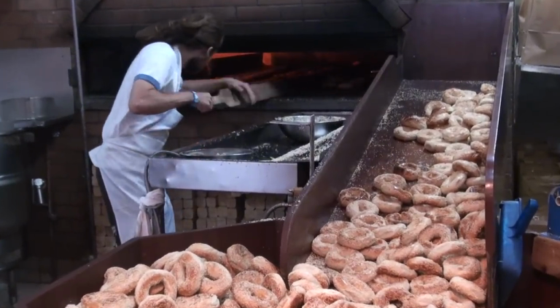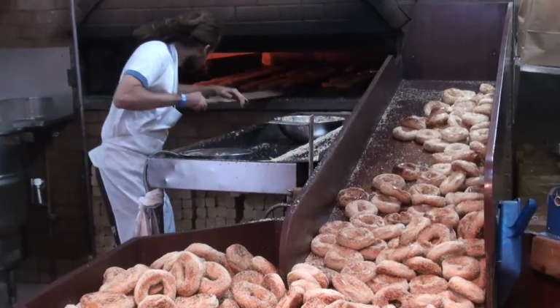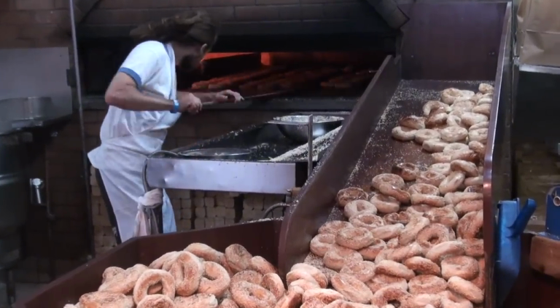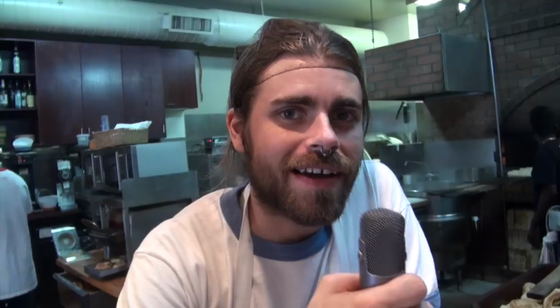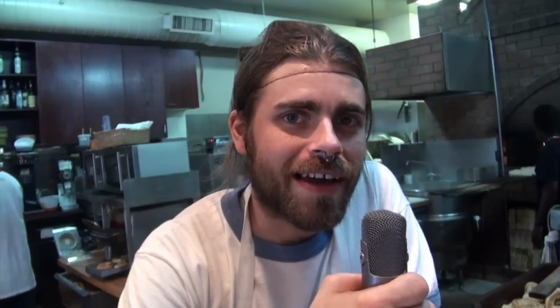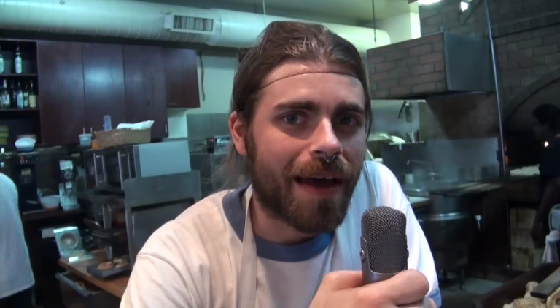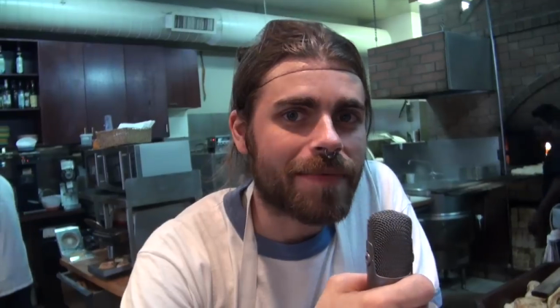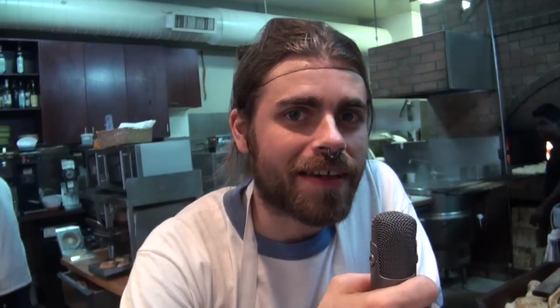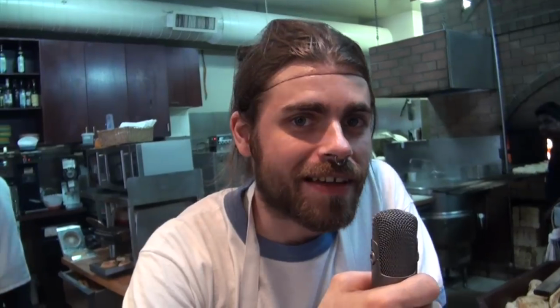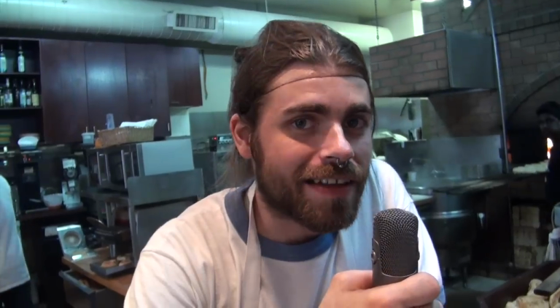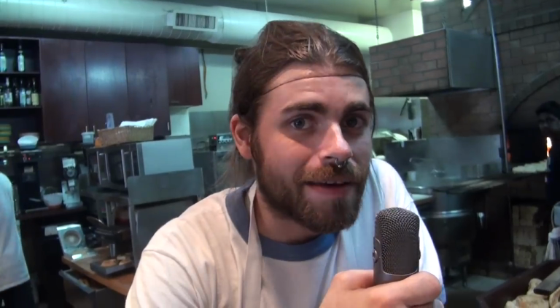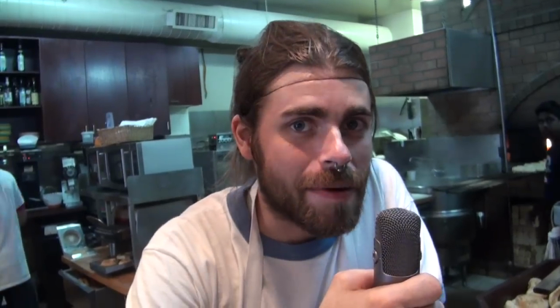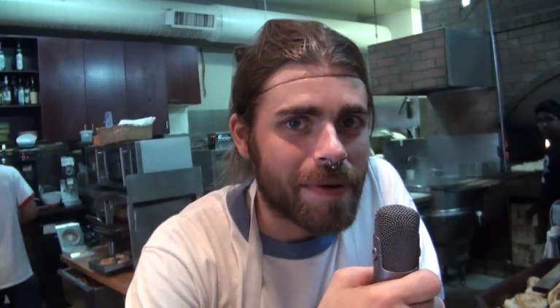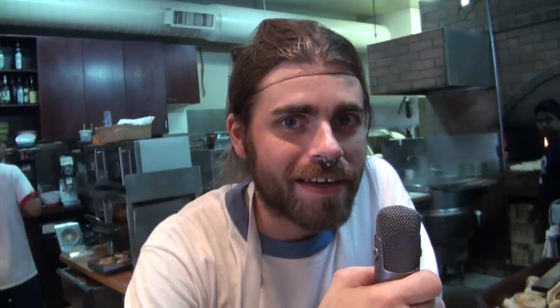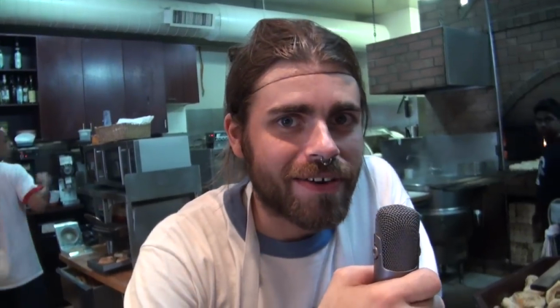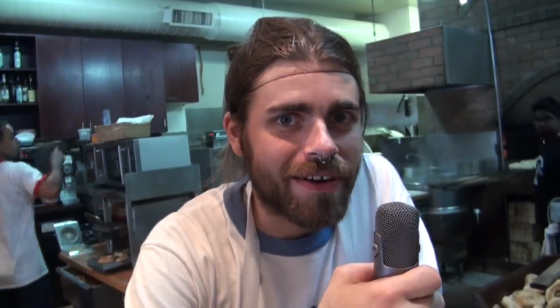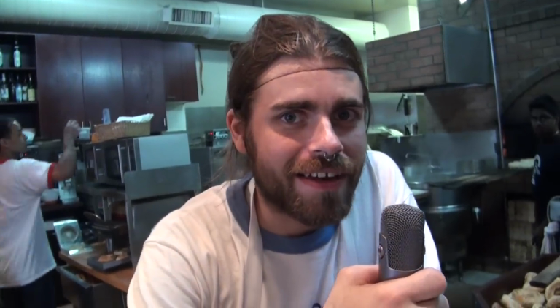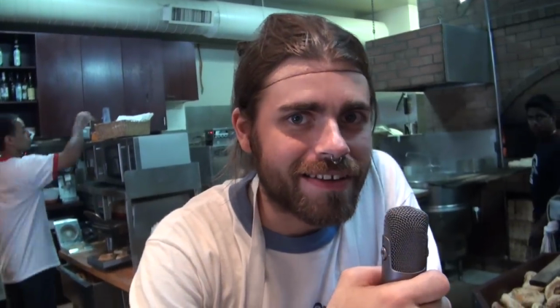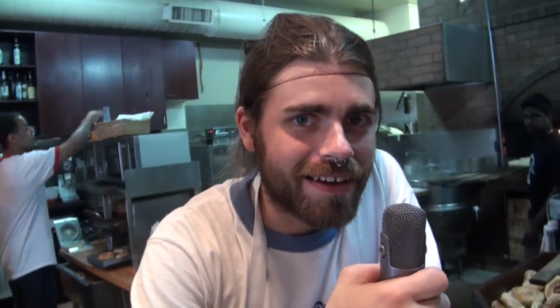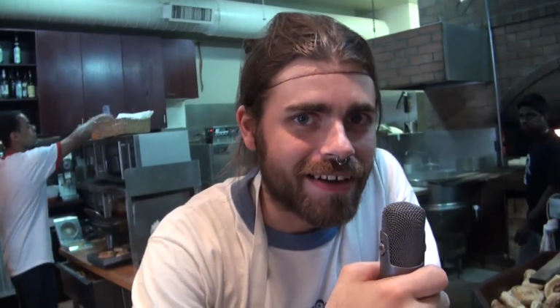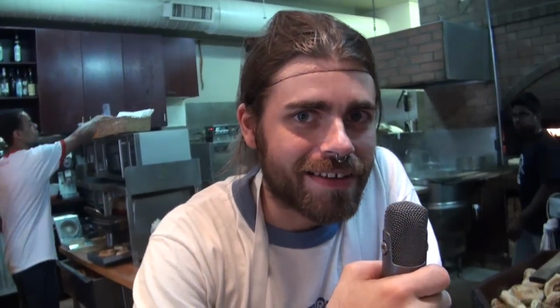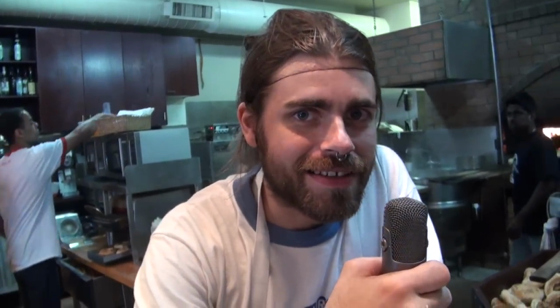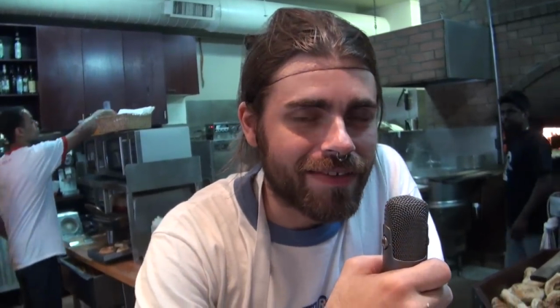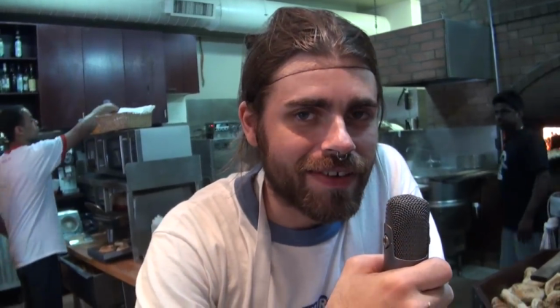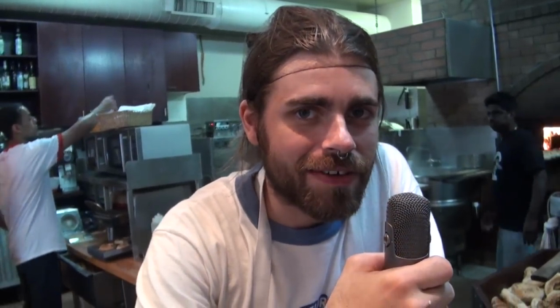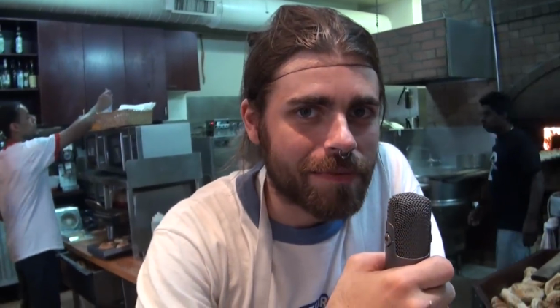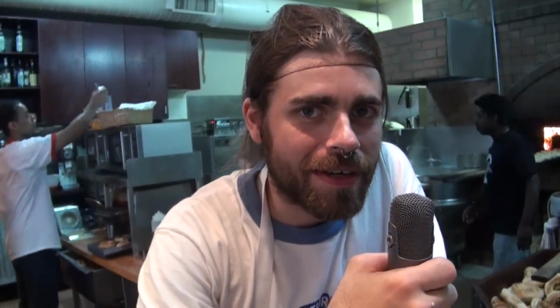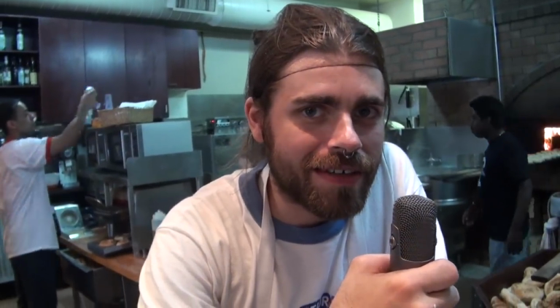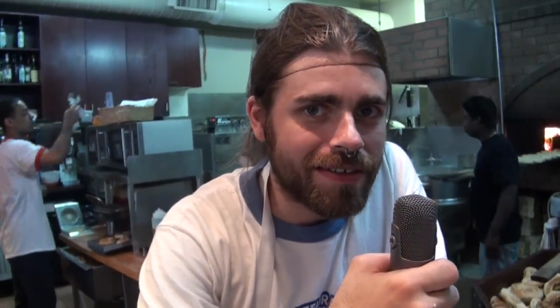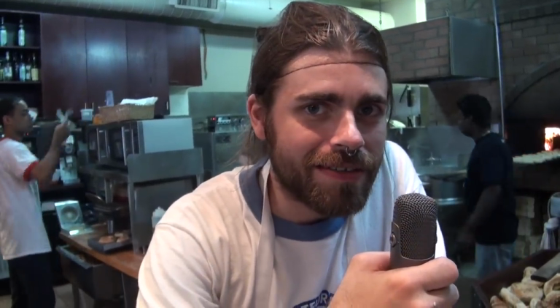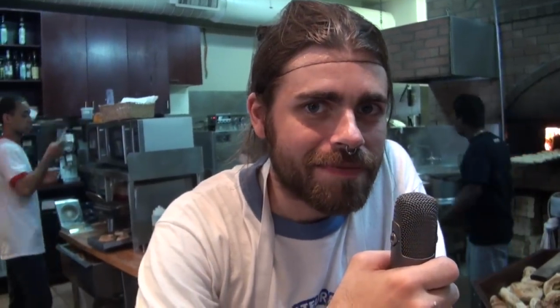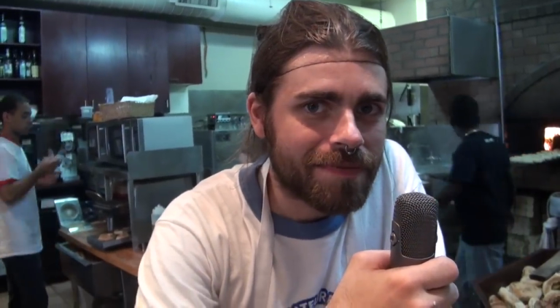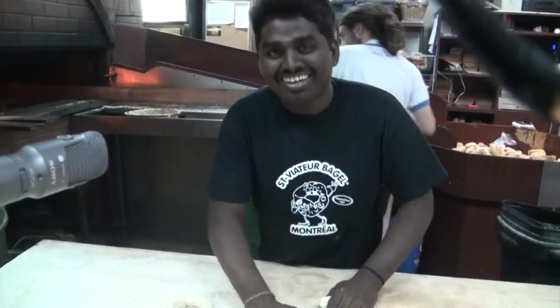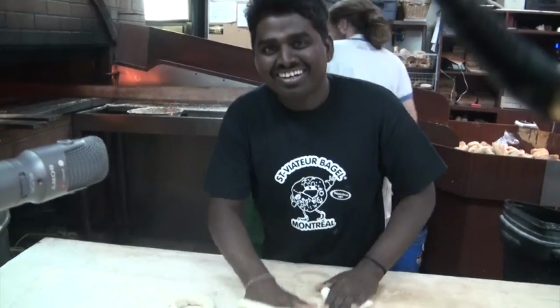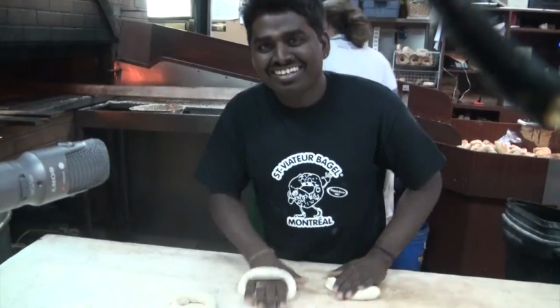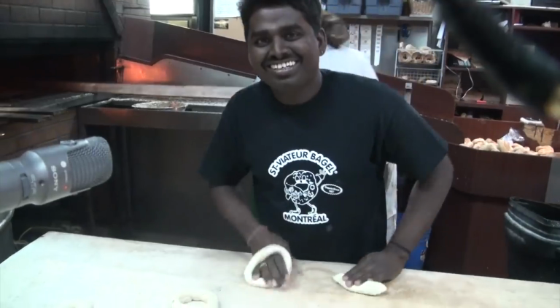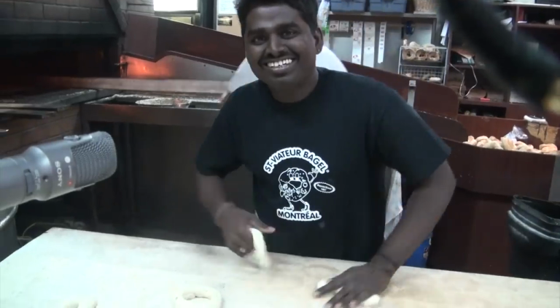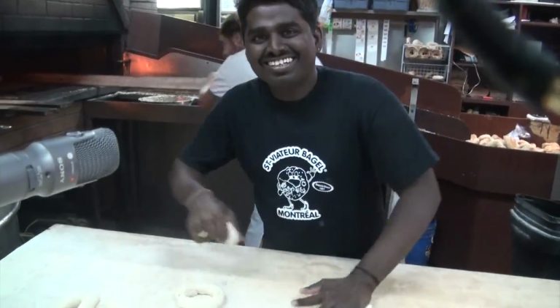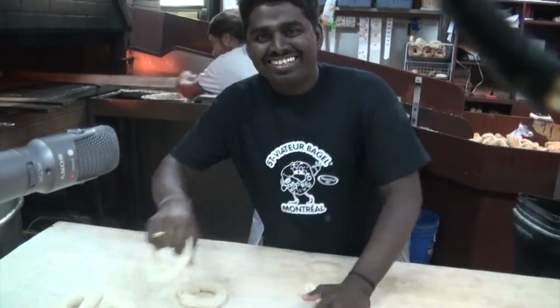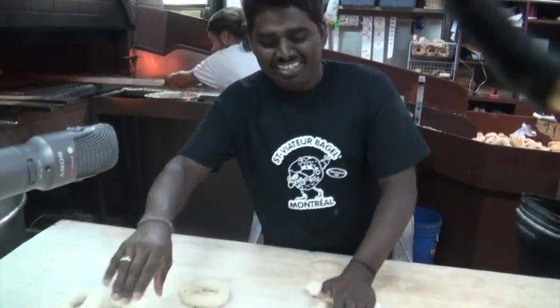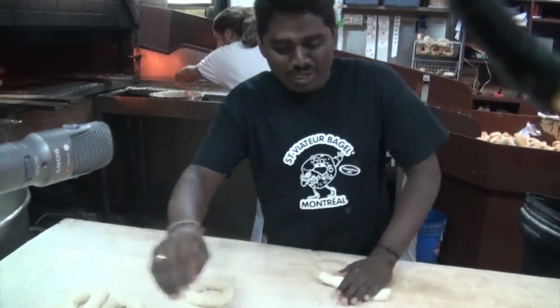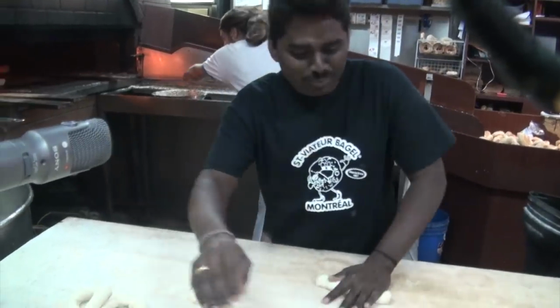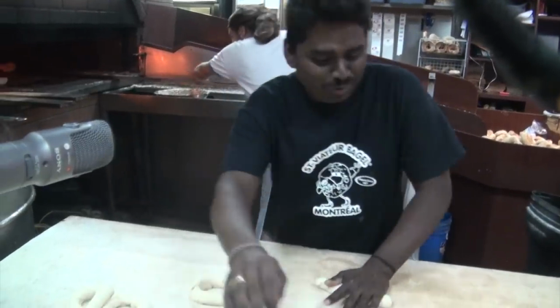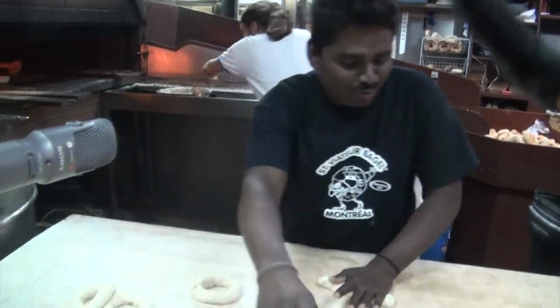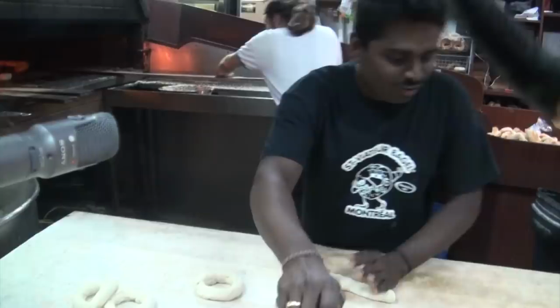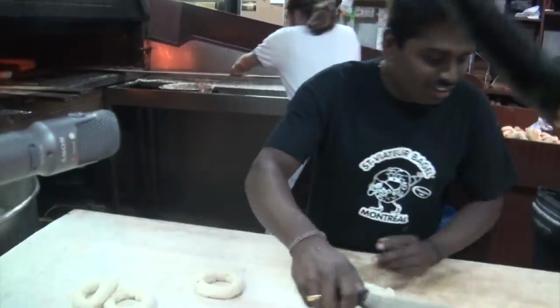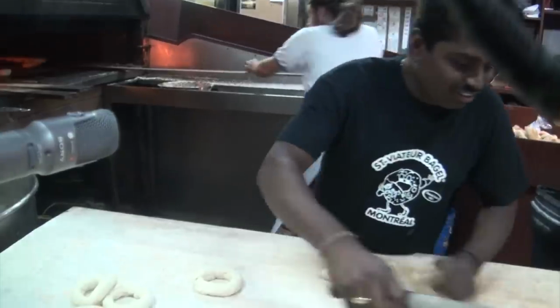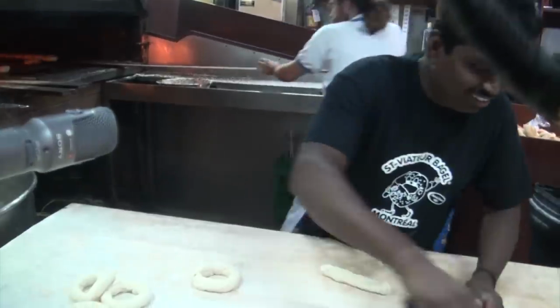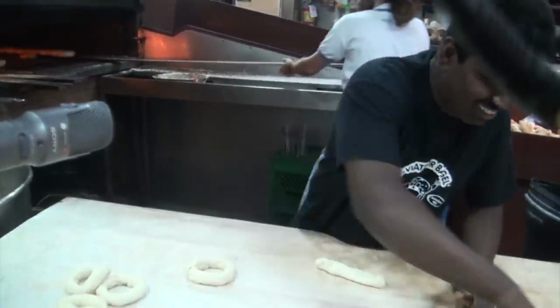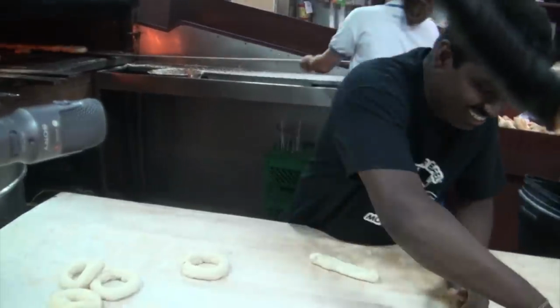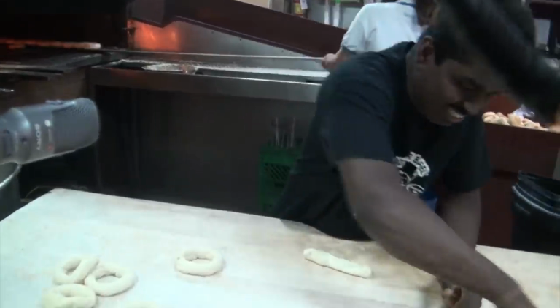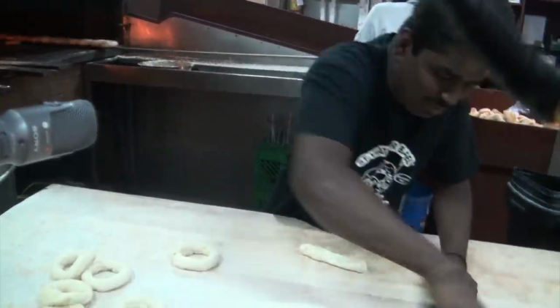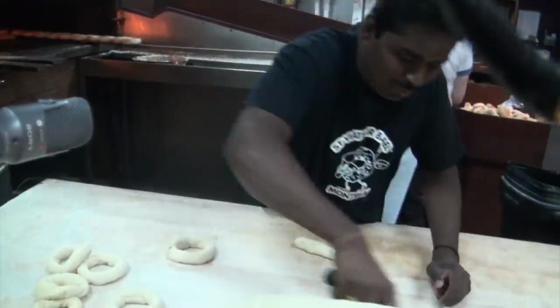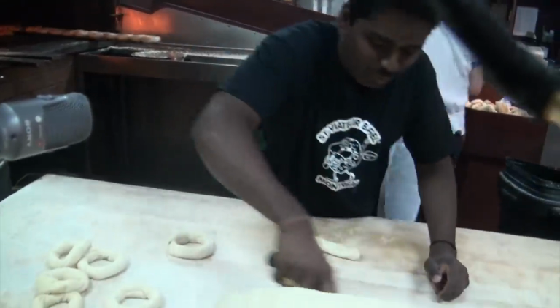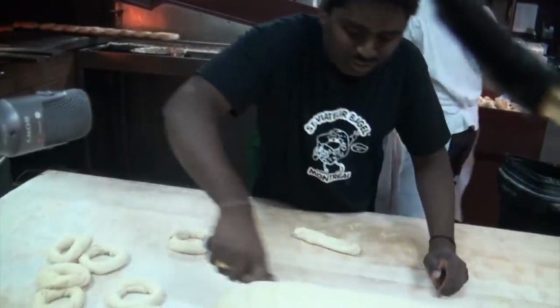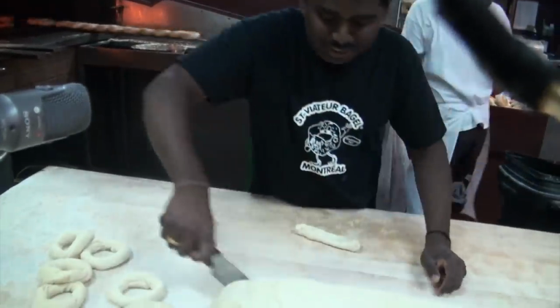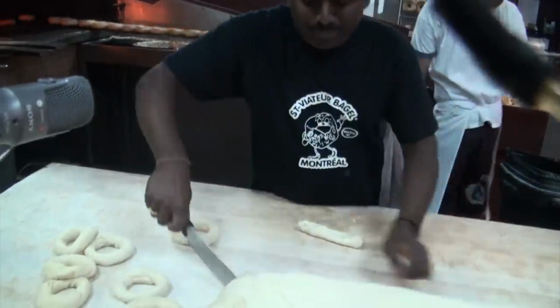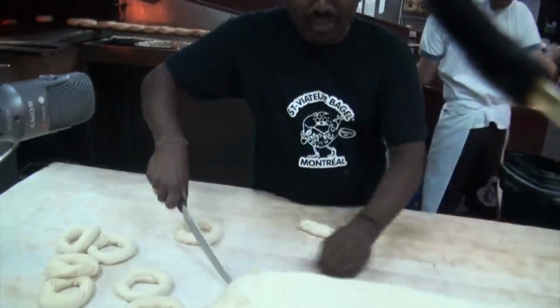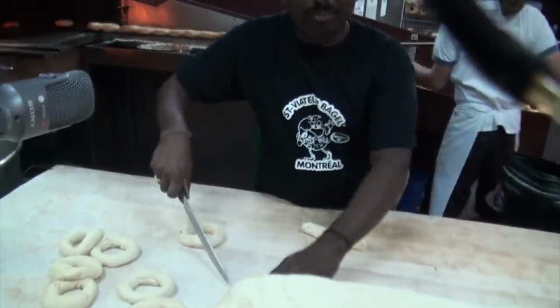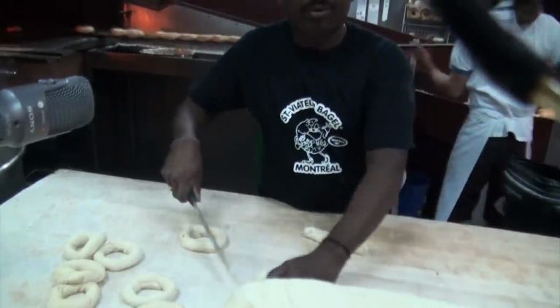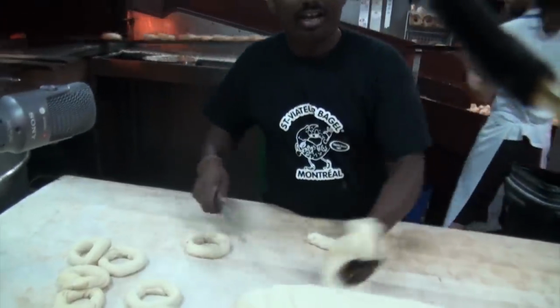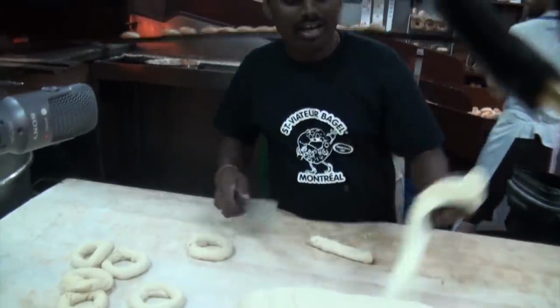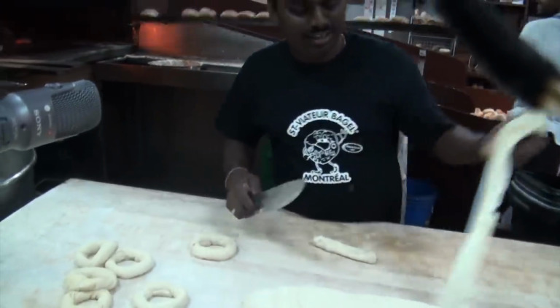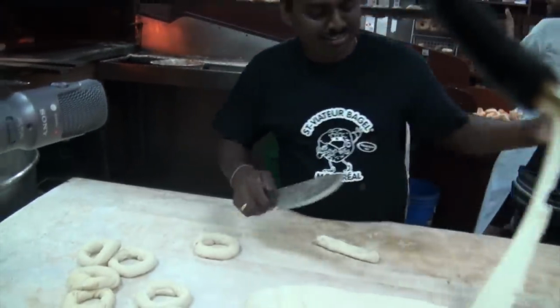I'm Daniel. I'm a baker at Saviator Bagel. I'm a roller — I'm rolling a bagel by hand.